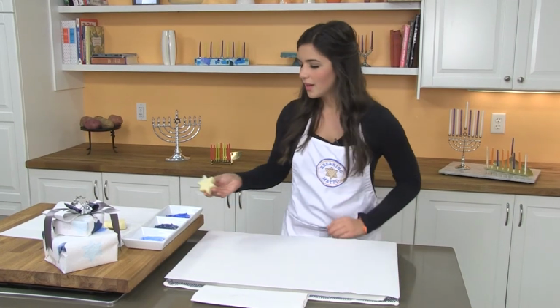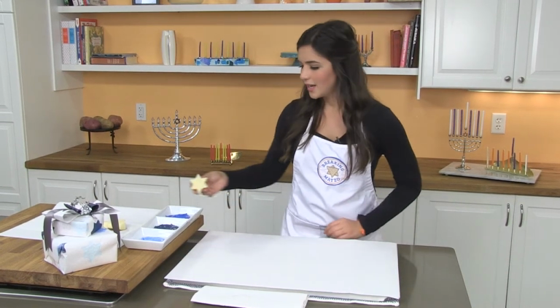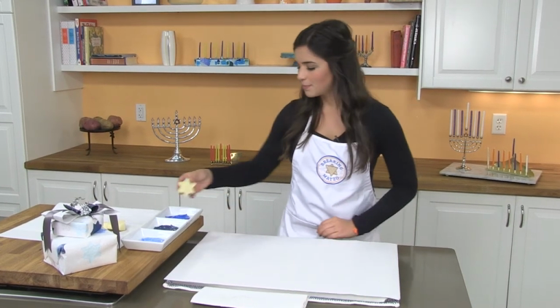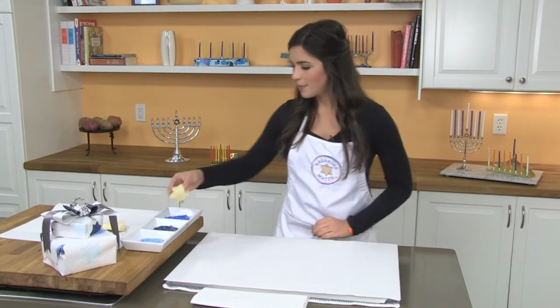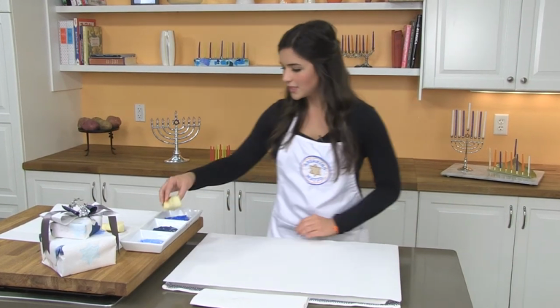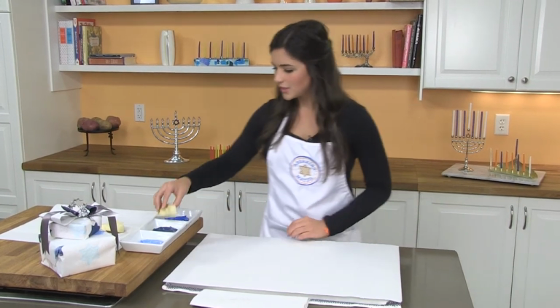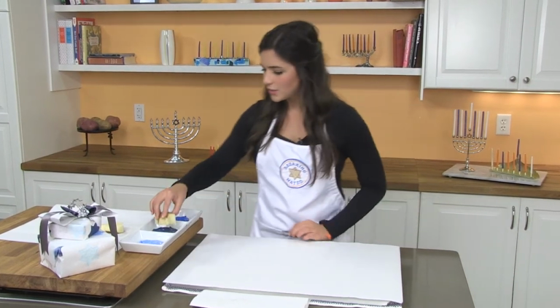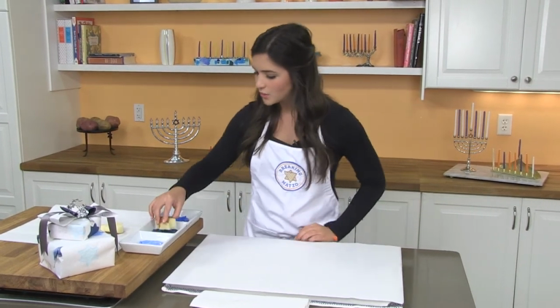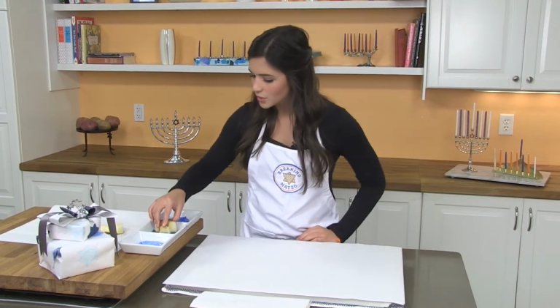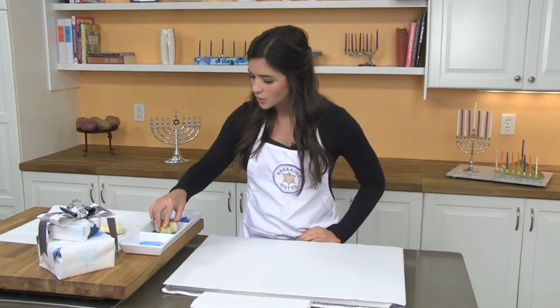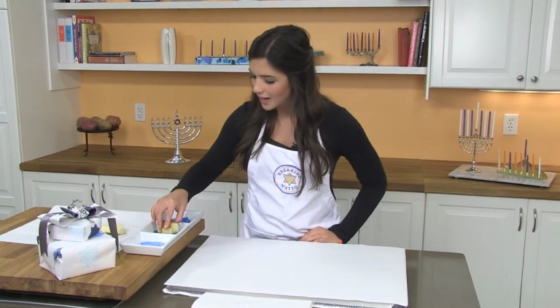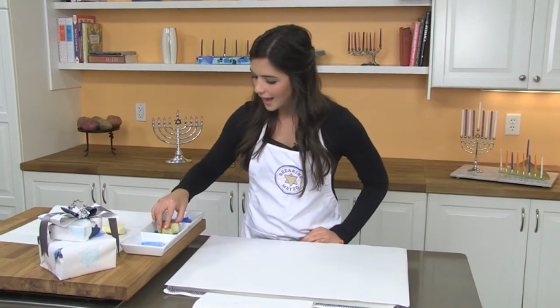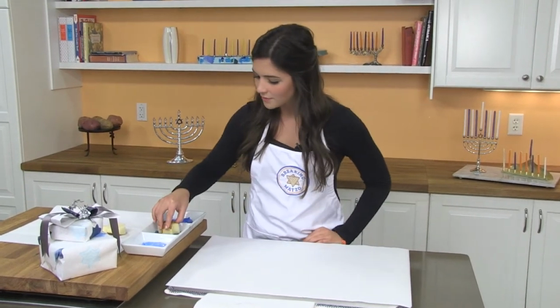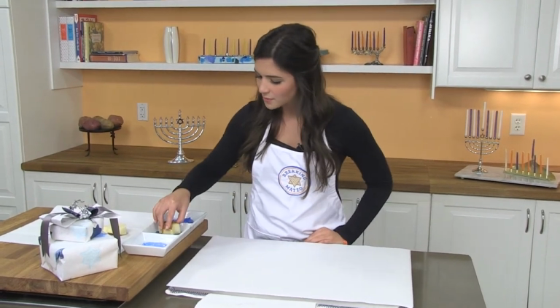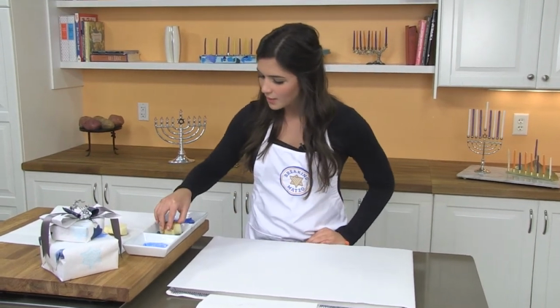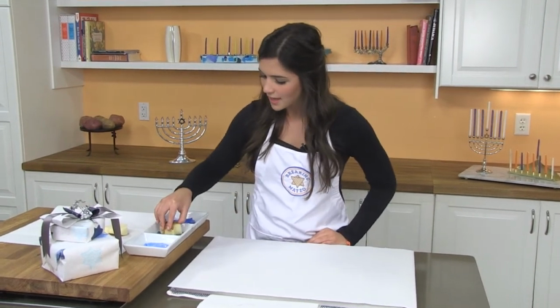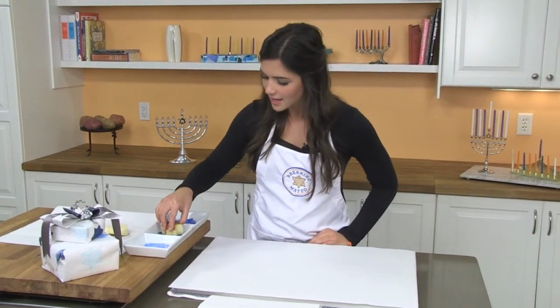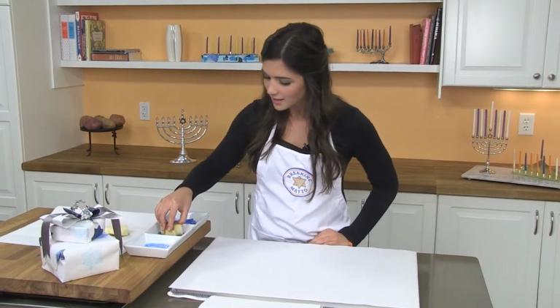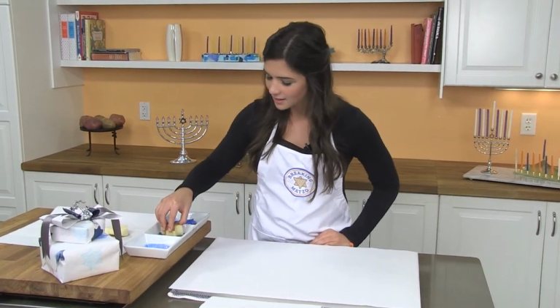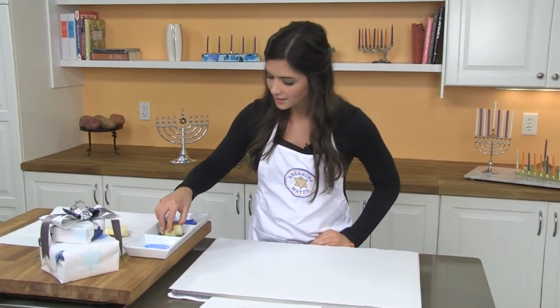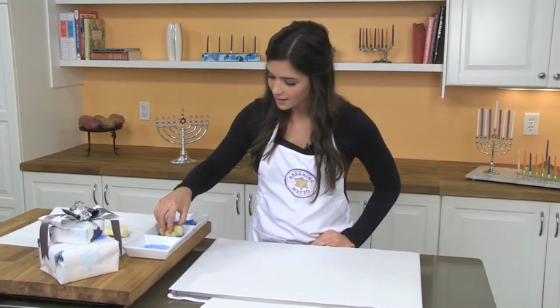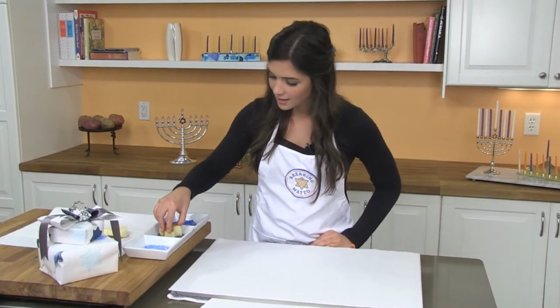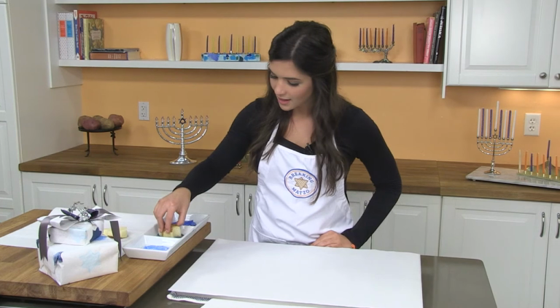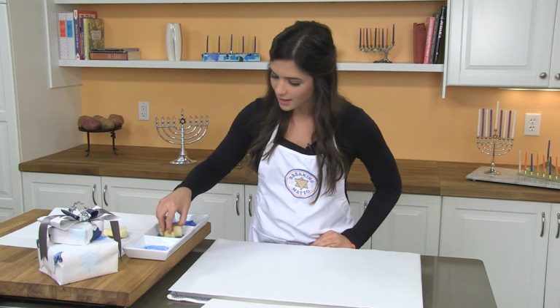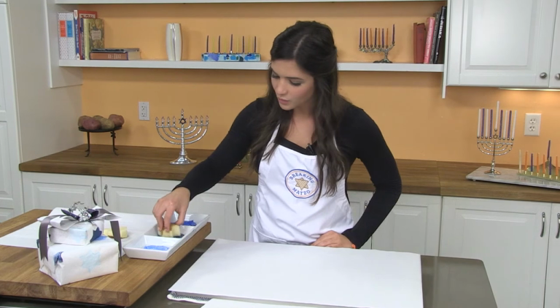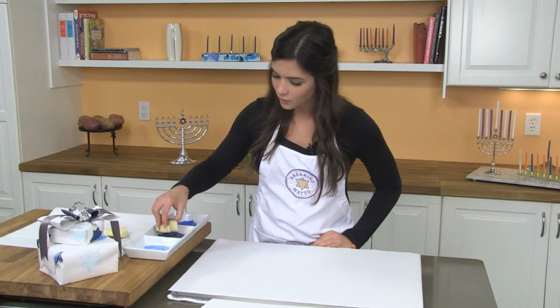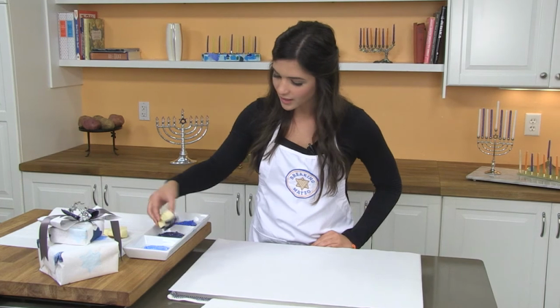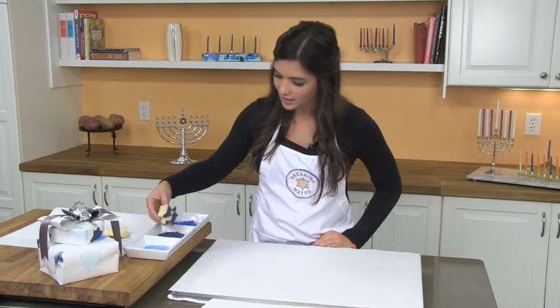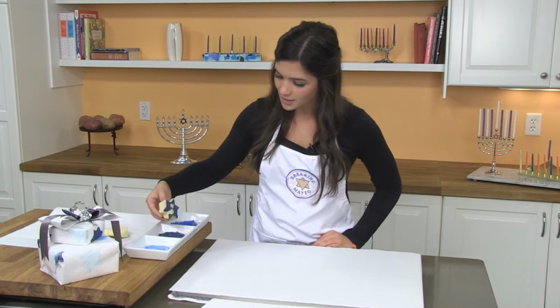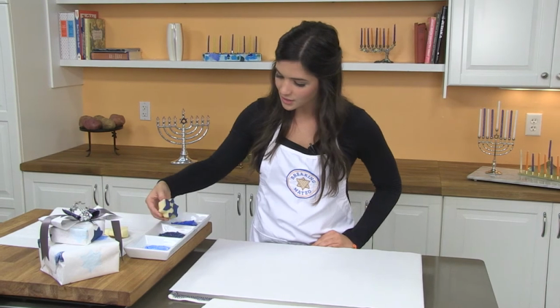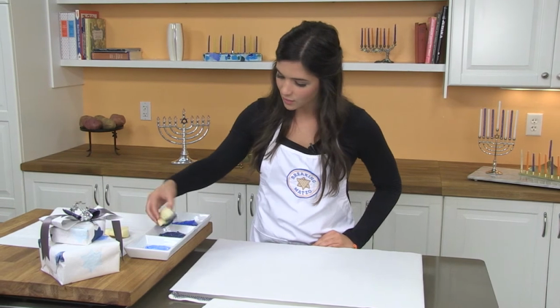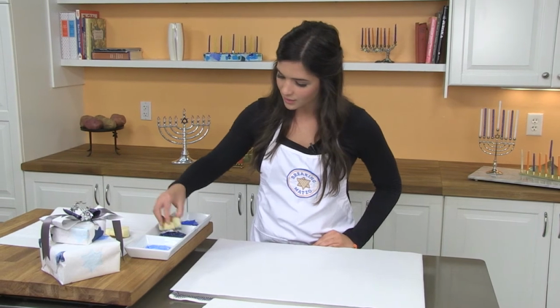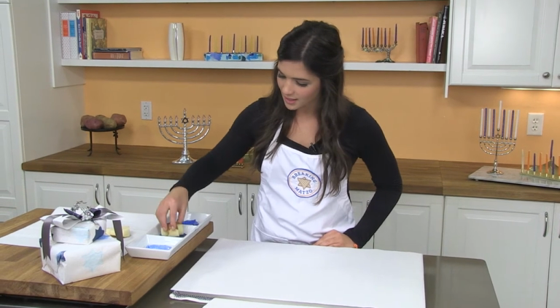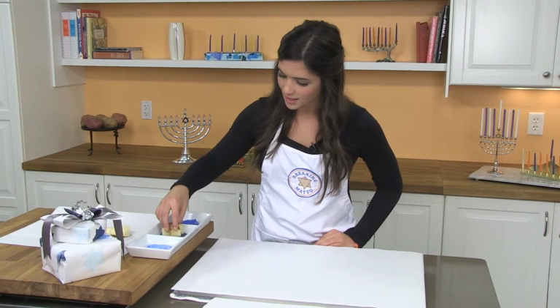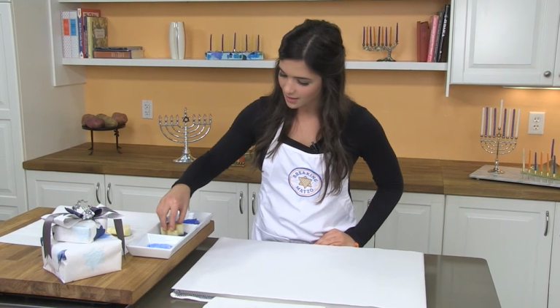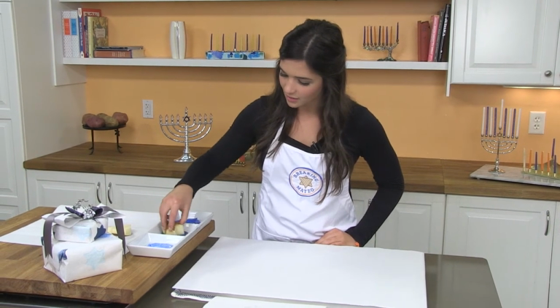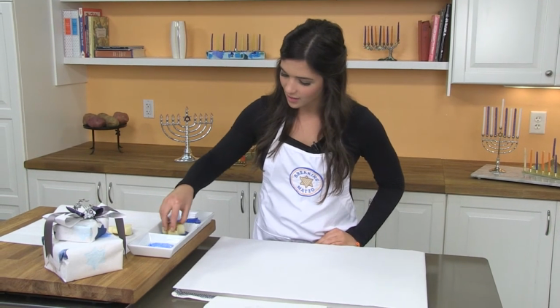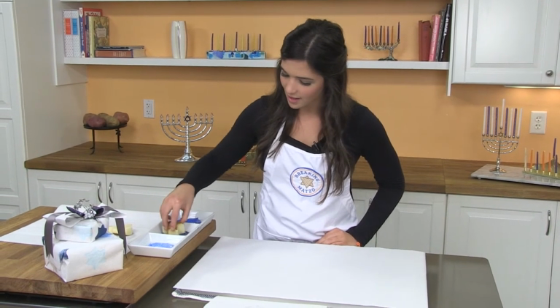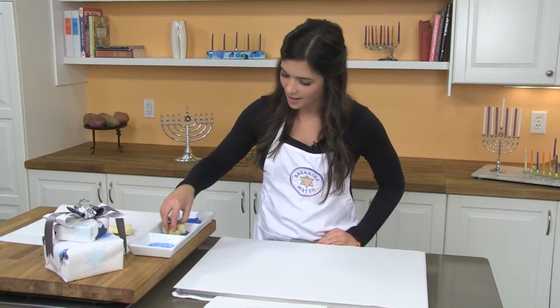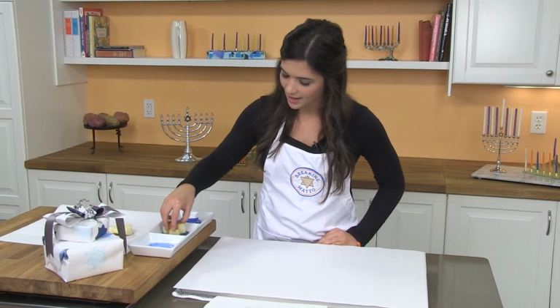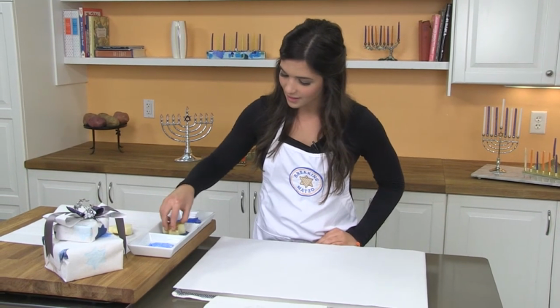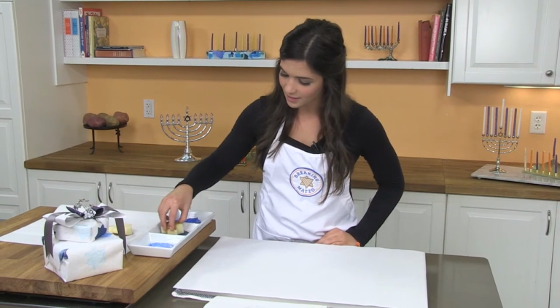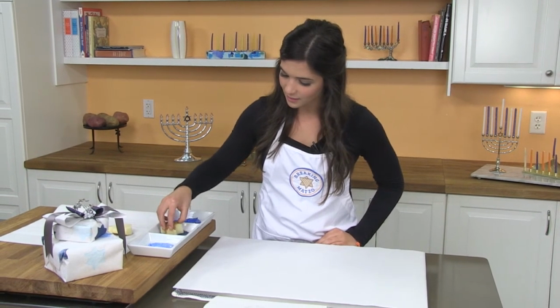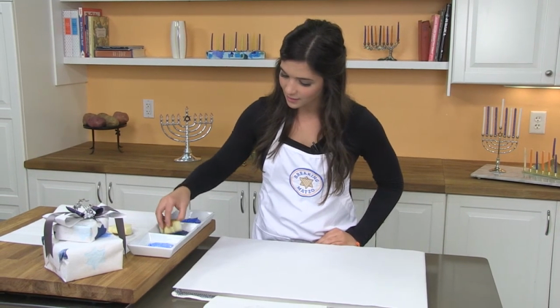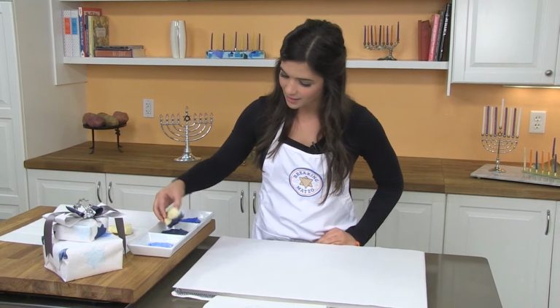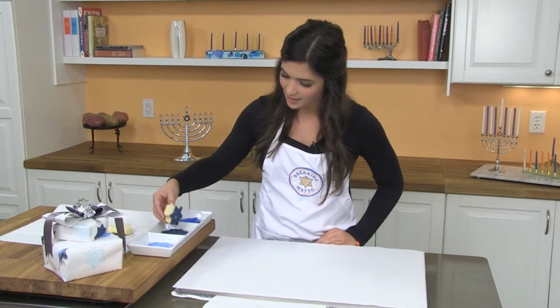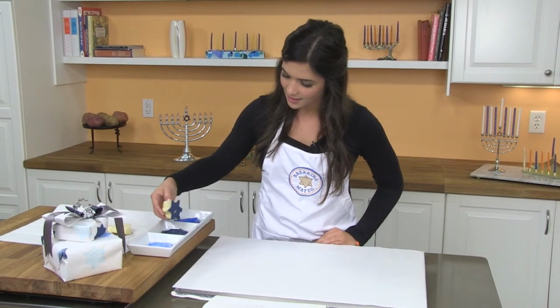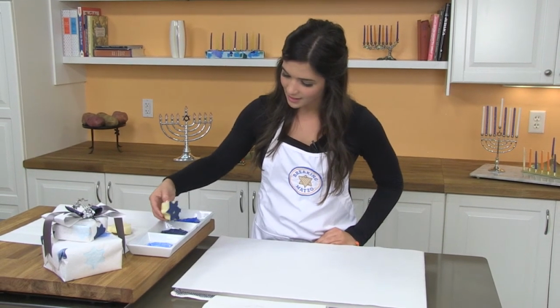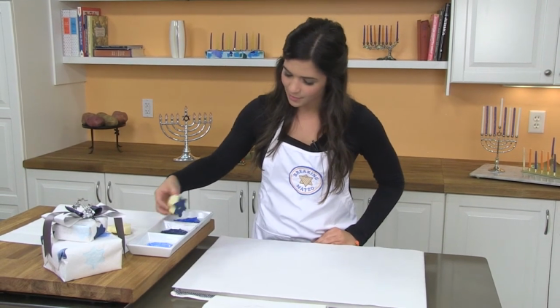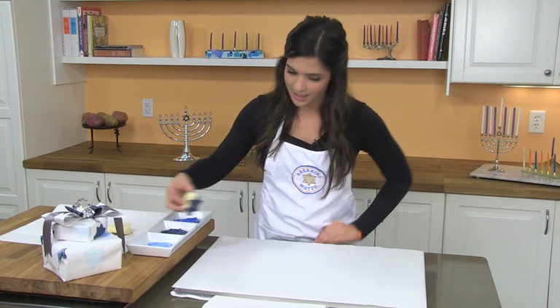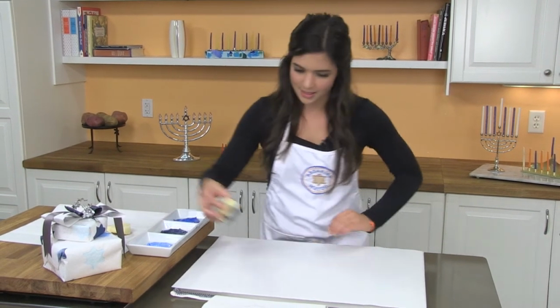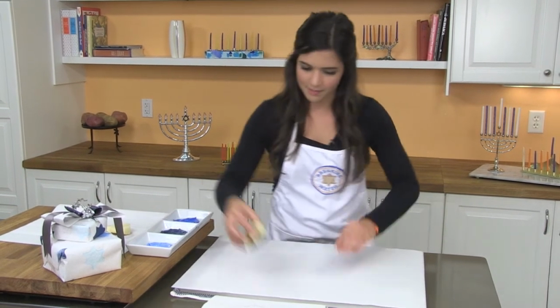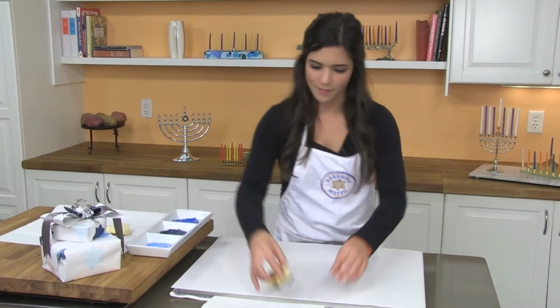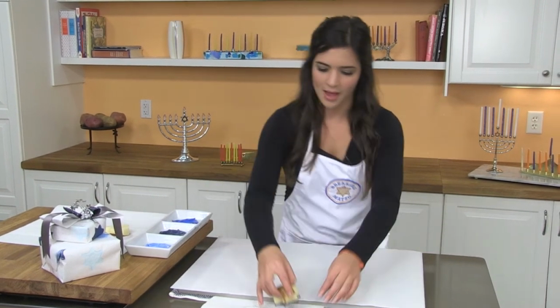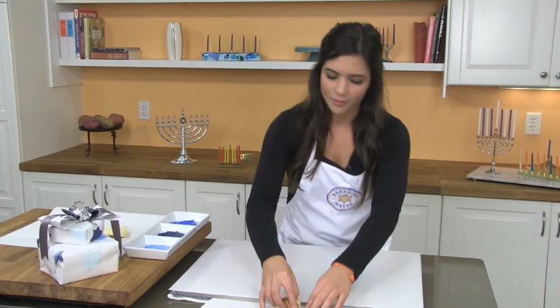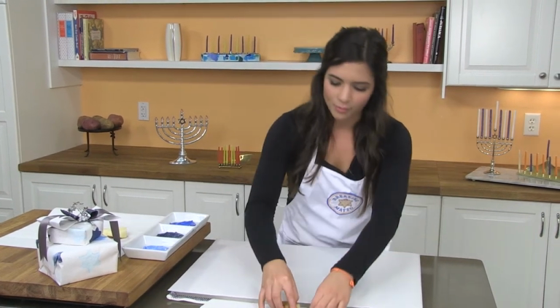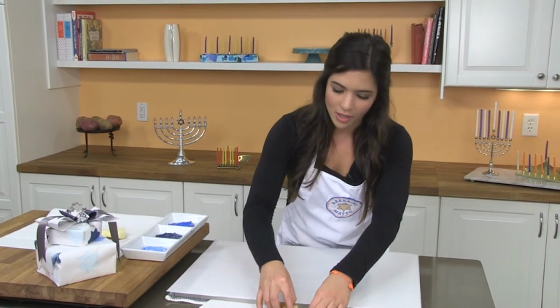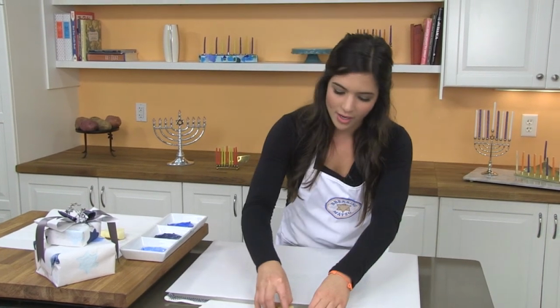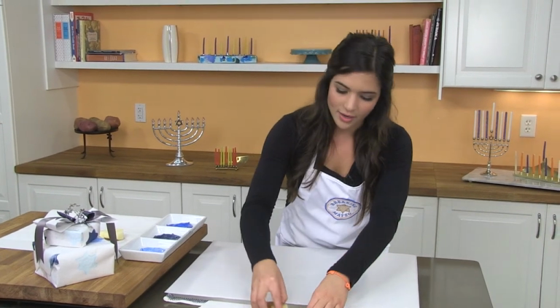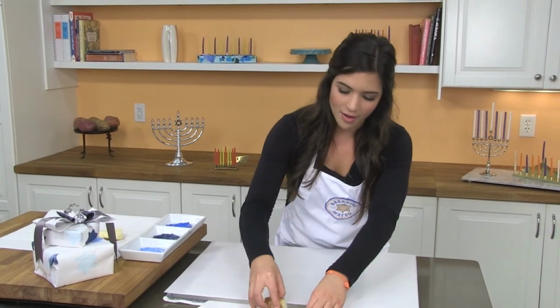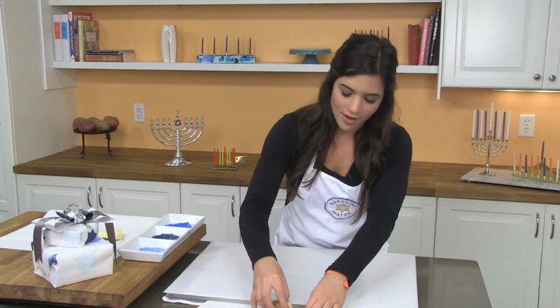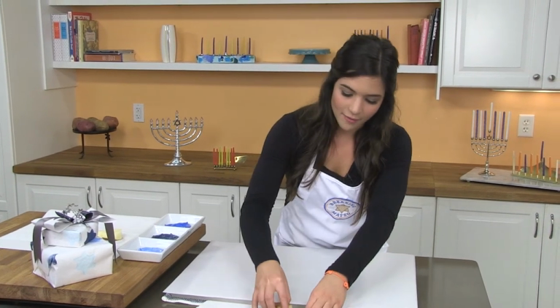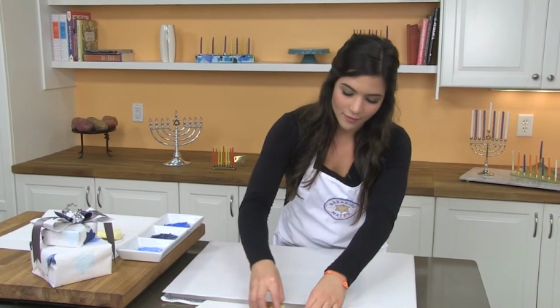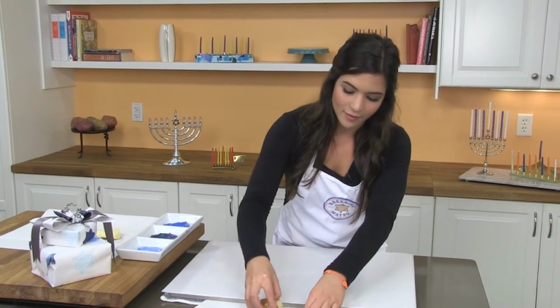It's best to use craft paint, and you really don't need a lot. It's best to kind of blot it off.